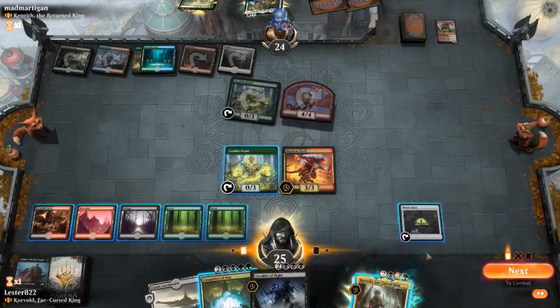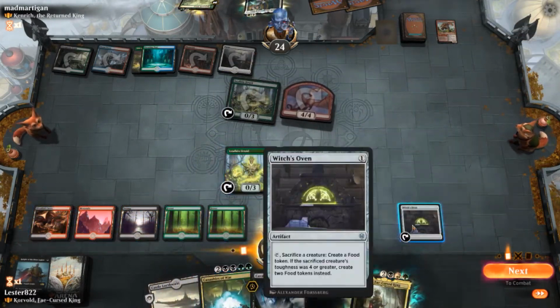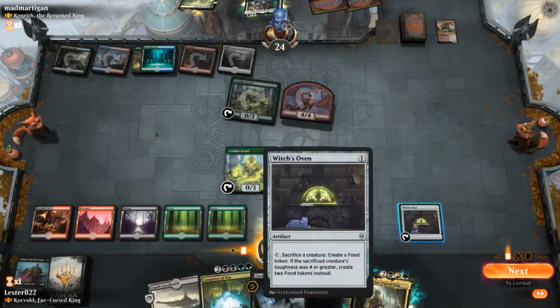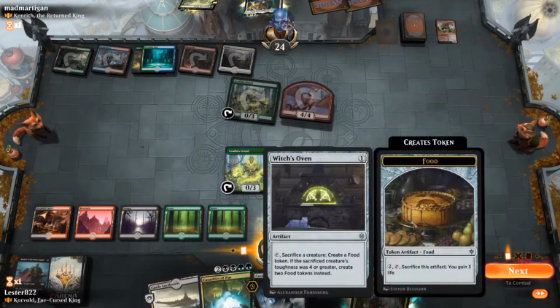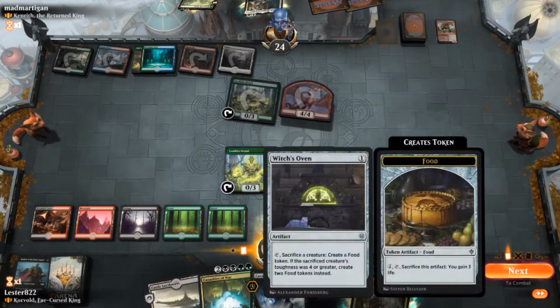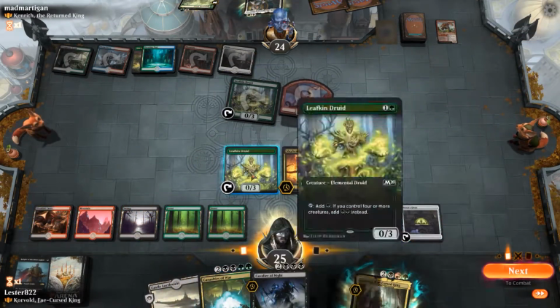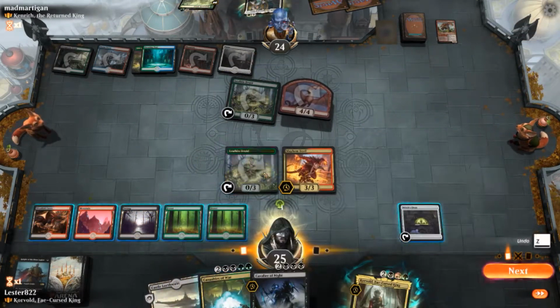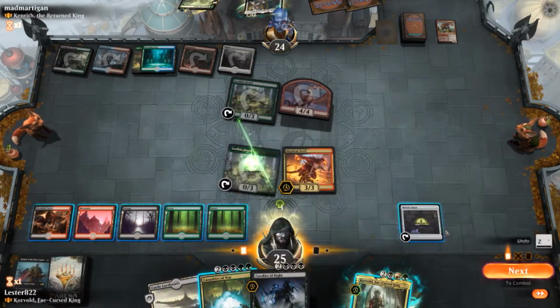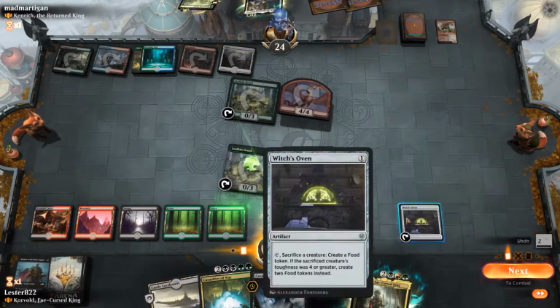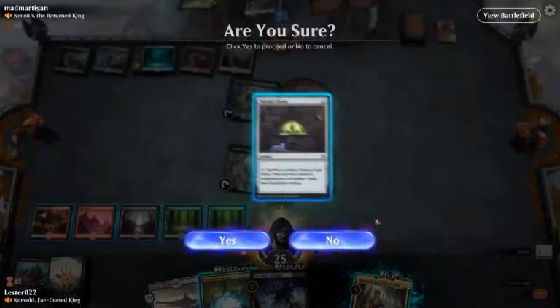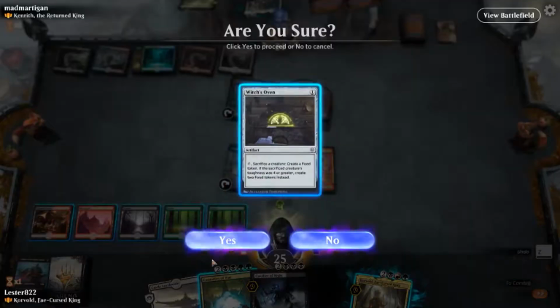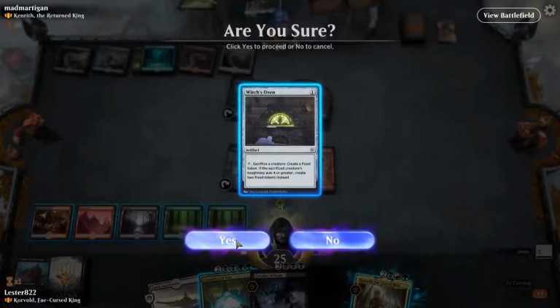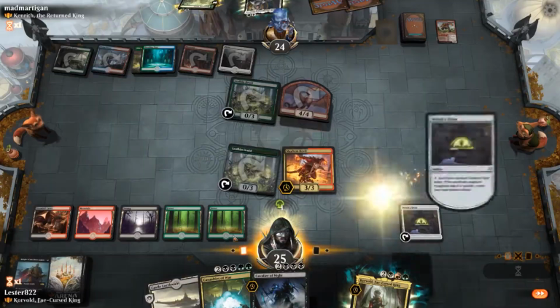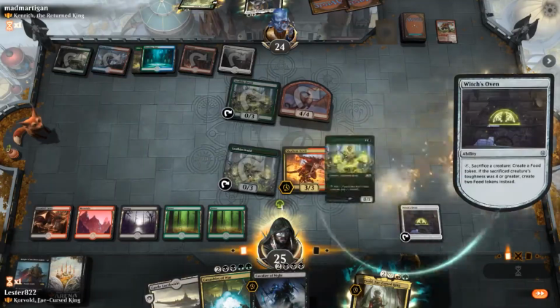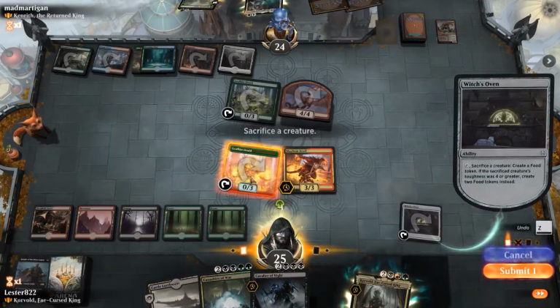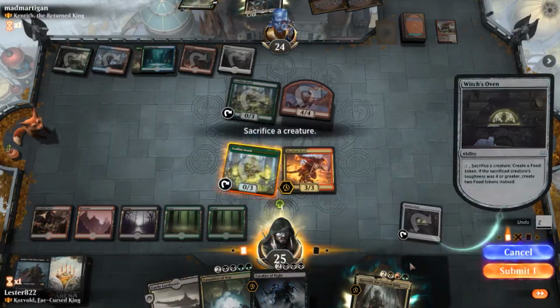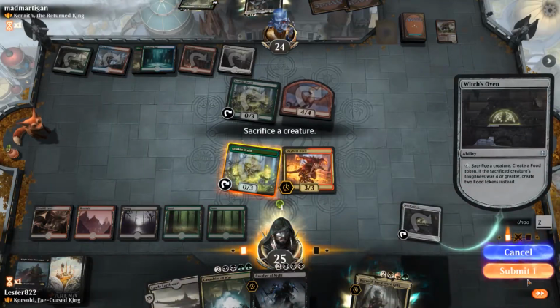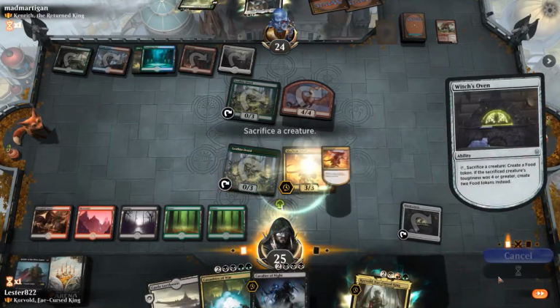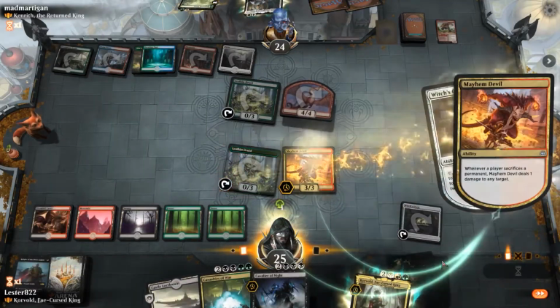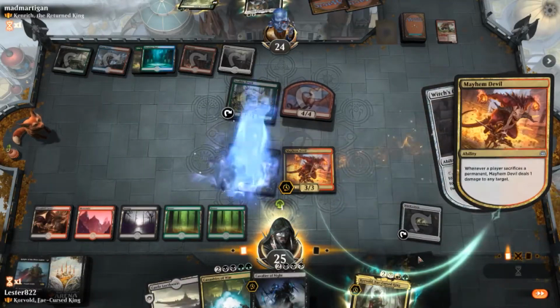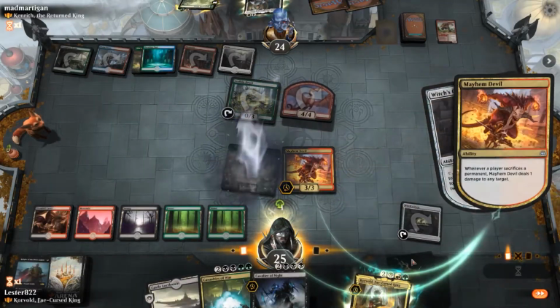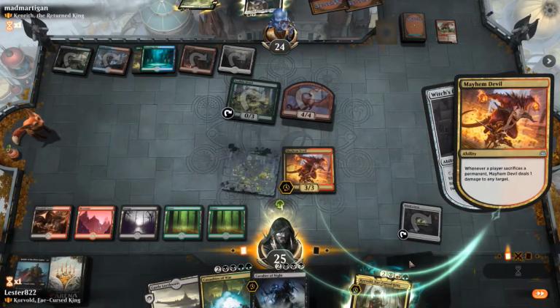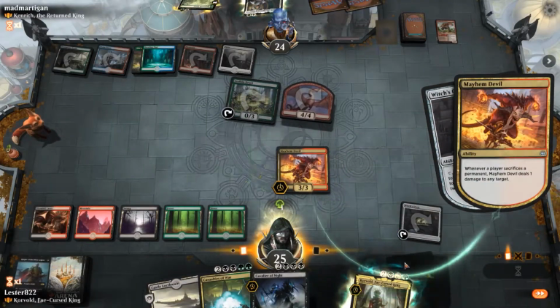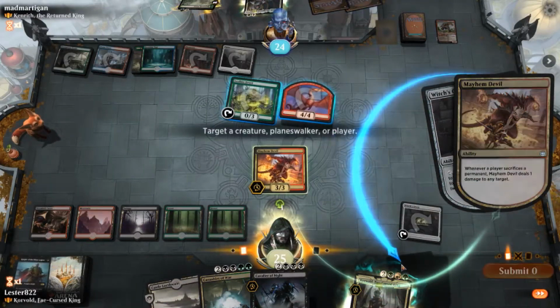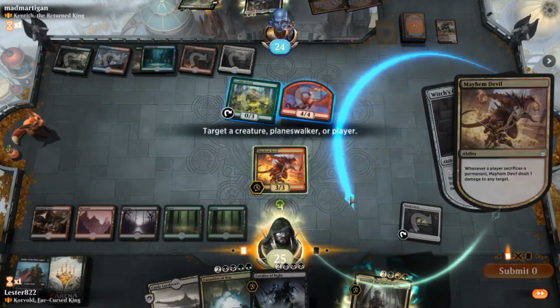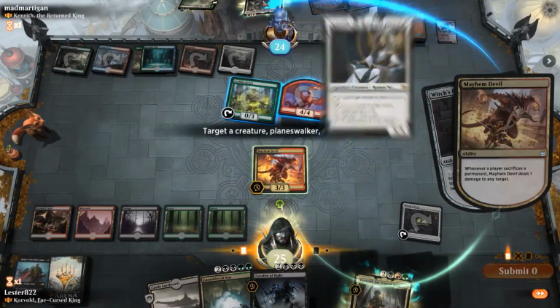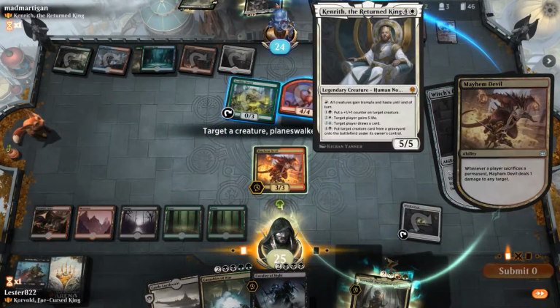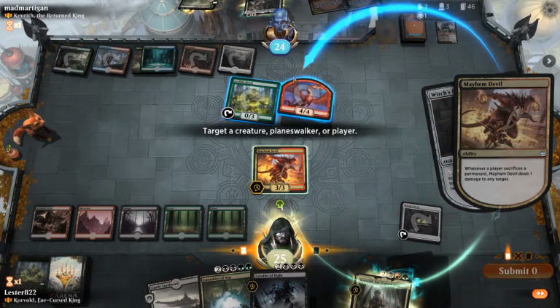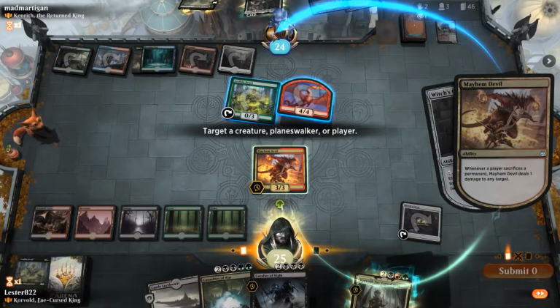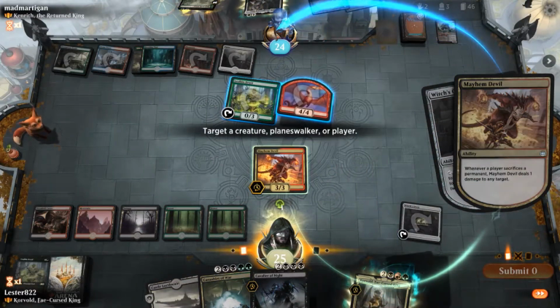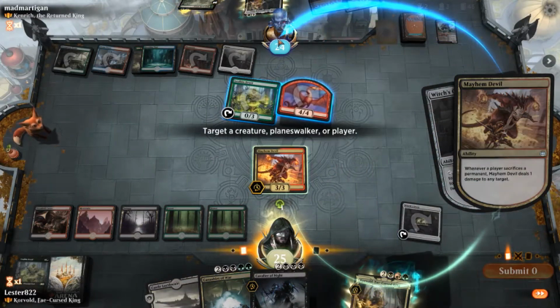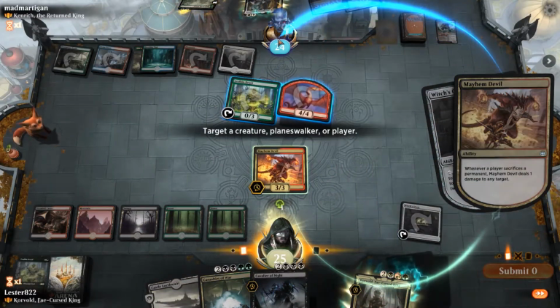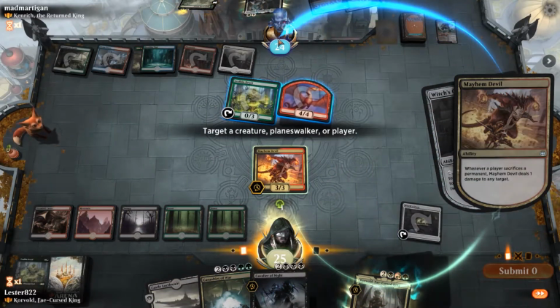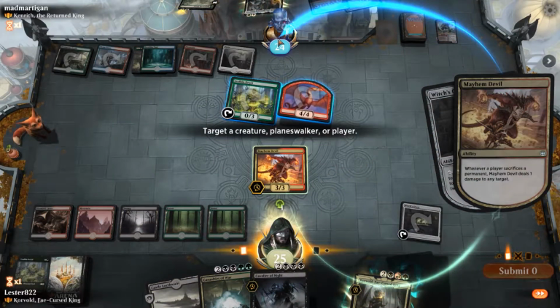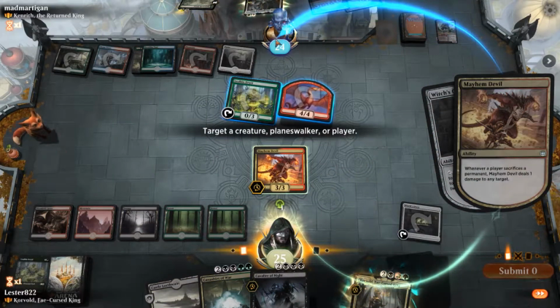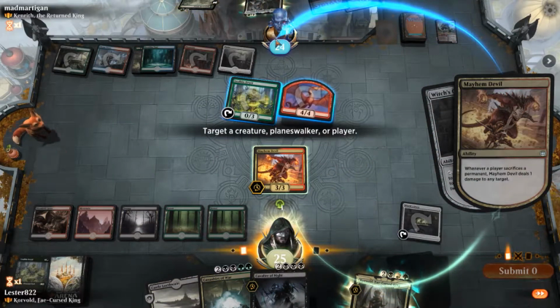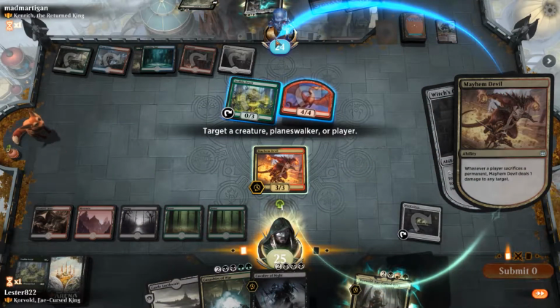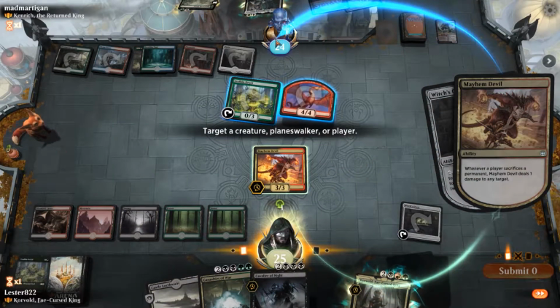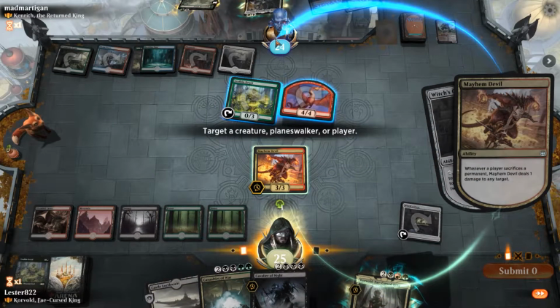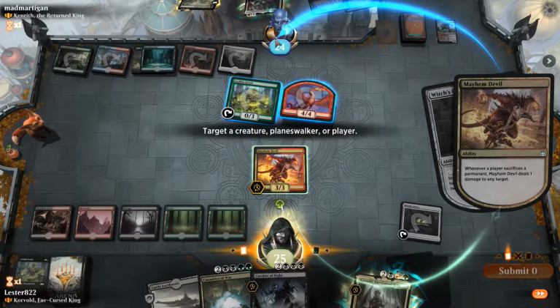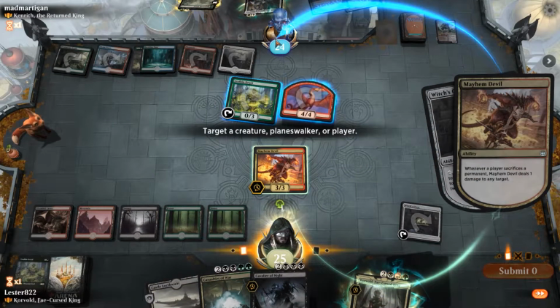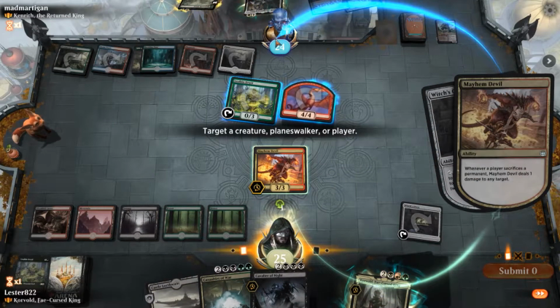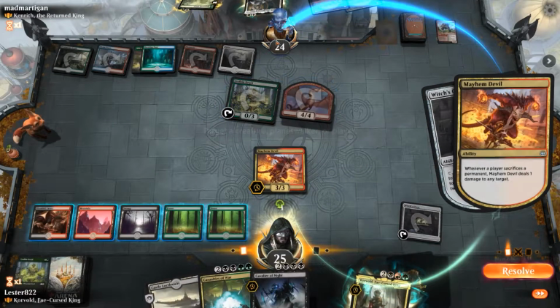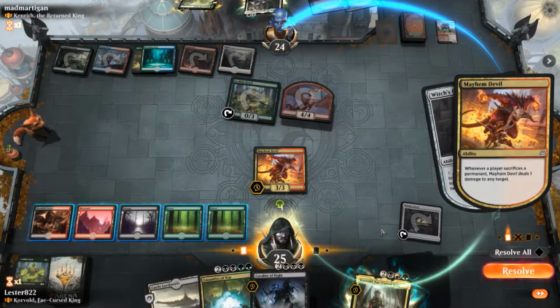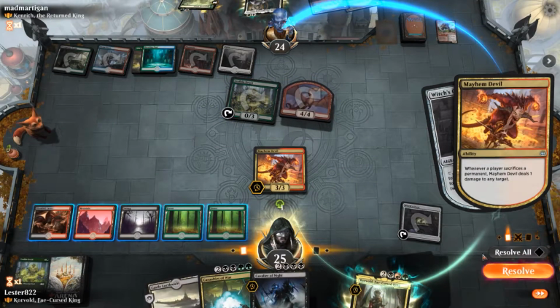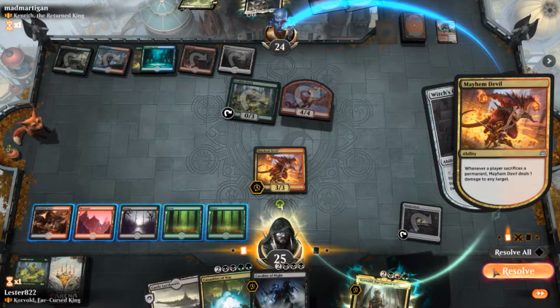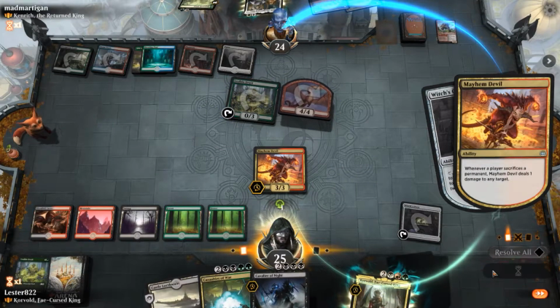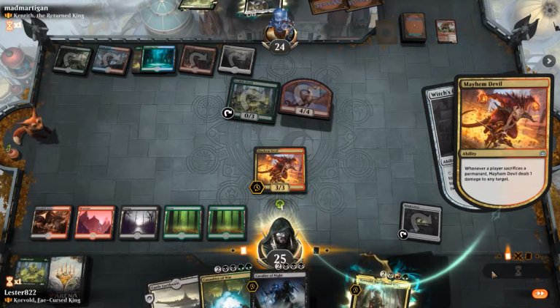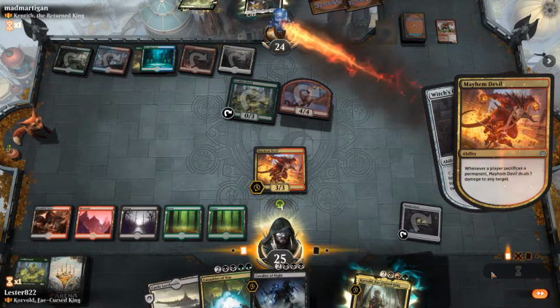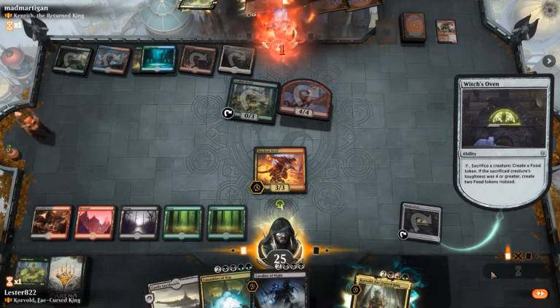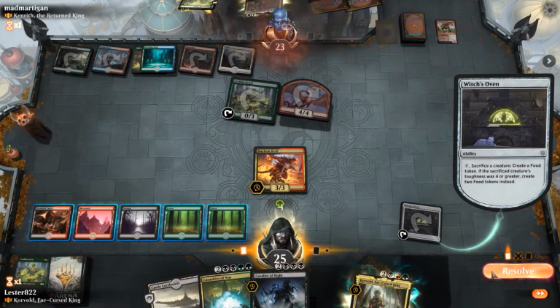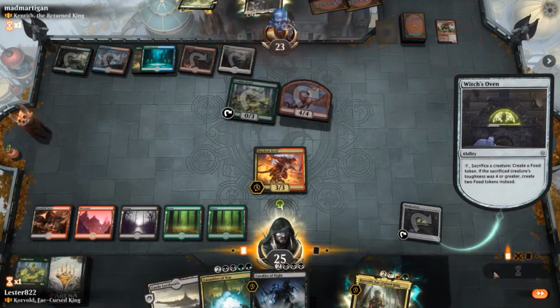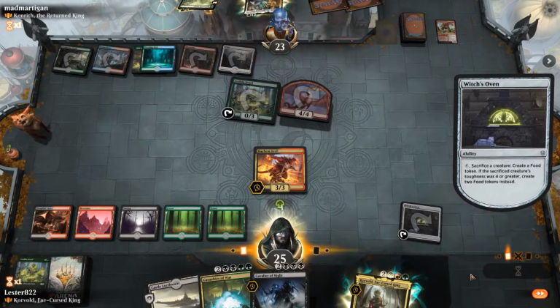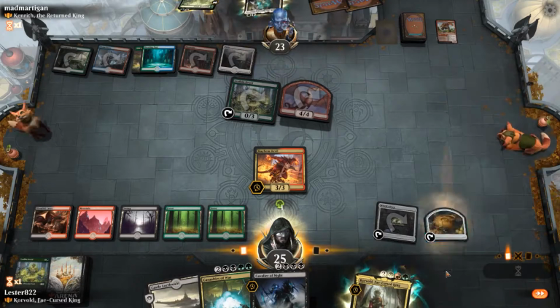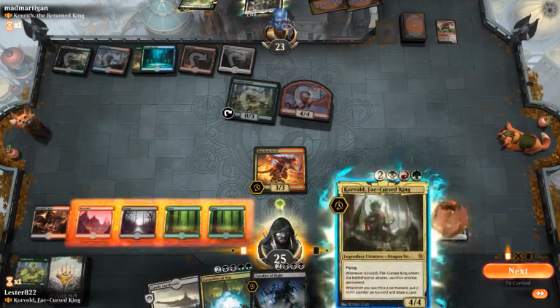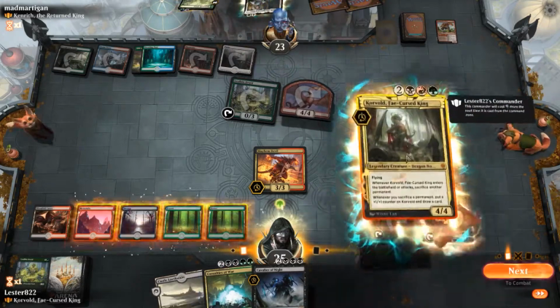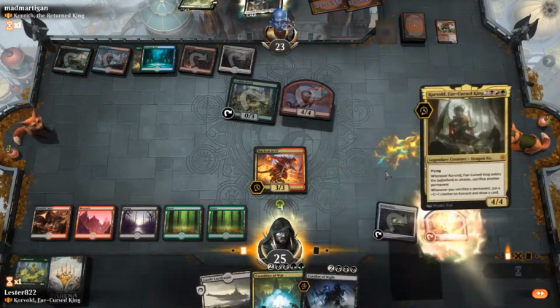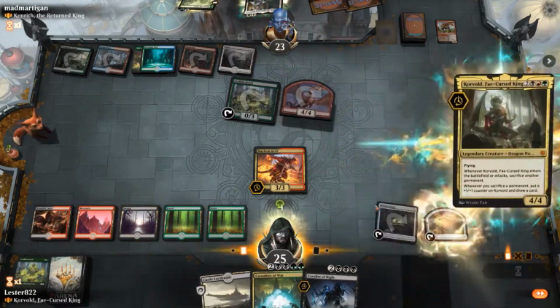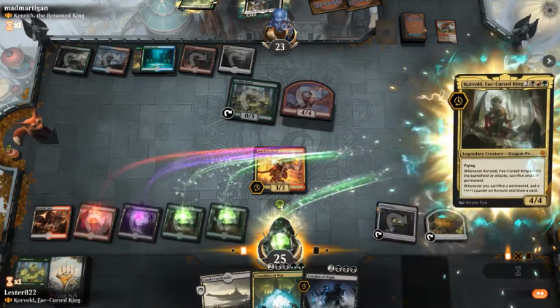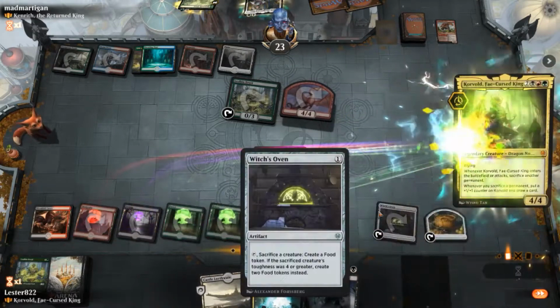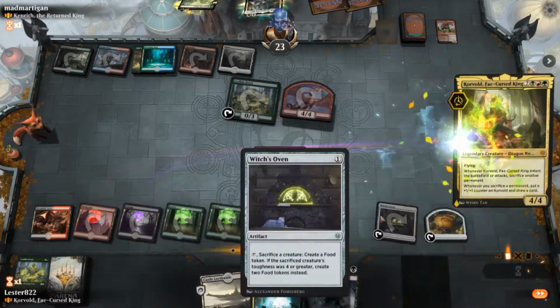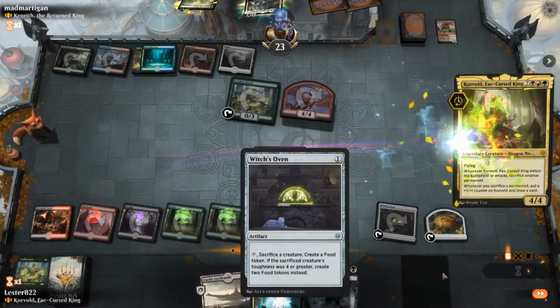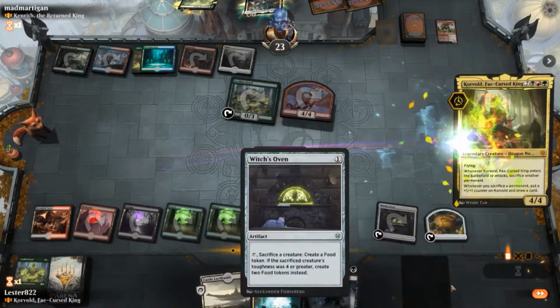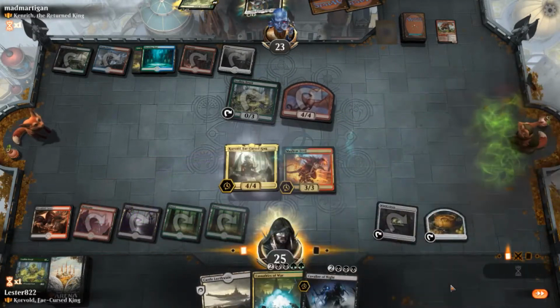What I was able to do there was, because he didn't activate Sarkin's ability to turn him into a creature first, I was able to sacrifice the creature and then deal damage to Sarkin to kill him. So here I have the difficult decision: do I play Korvold, or do I kill things? I decide that I'm gonna wait for something bigger to come down and play Korvold.